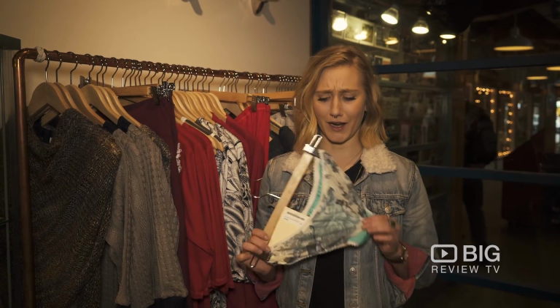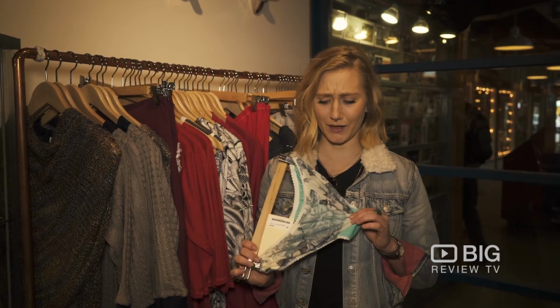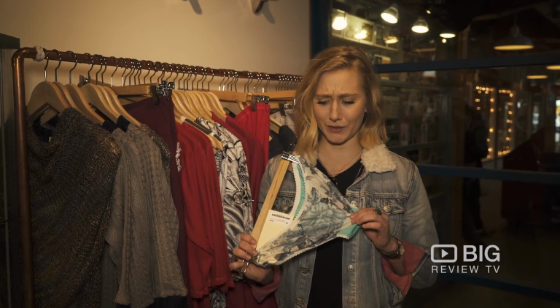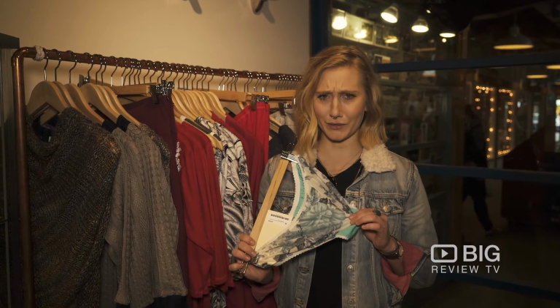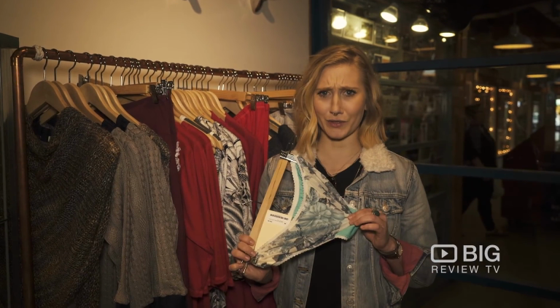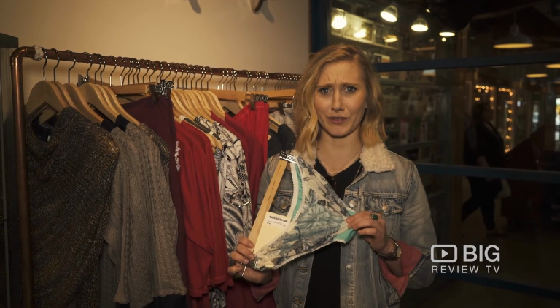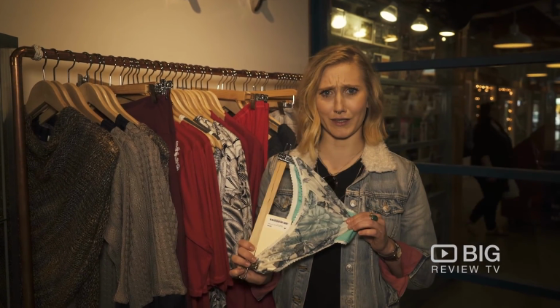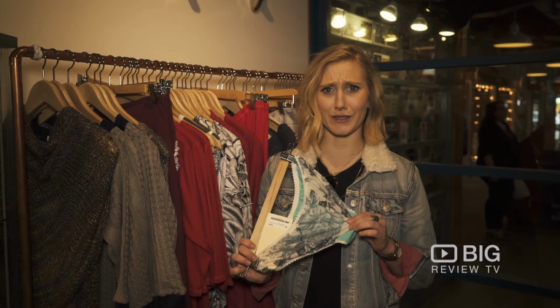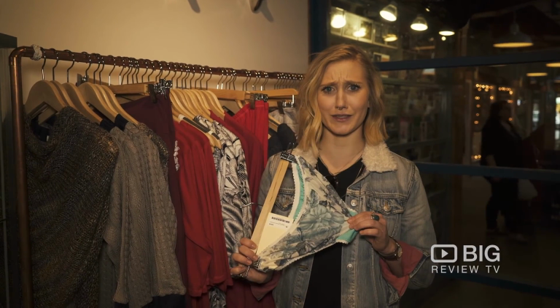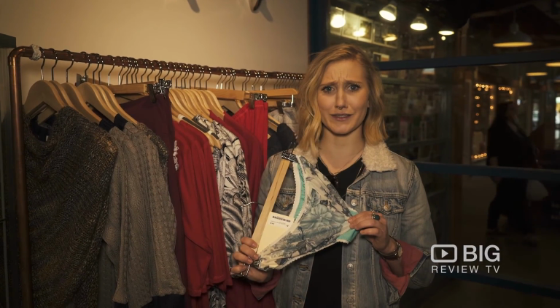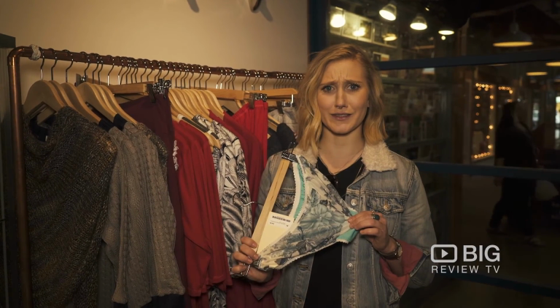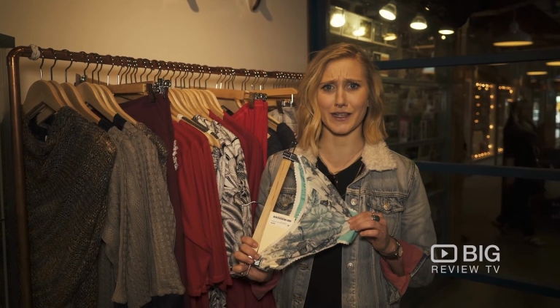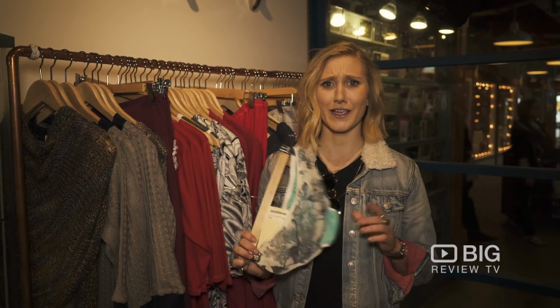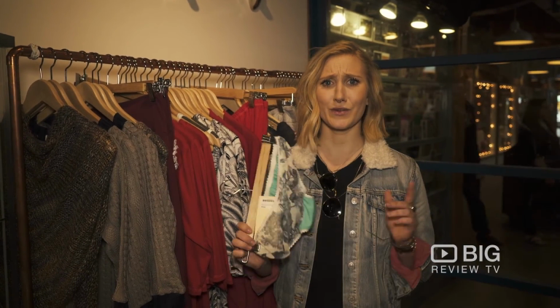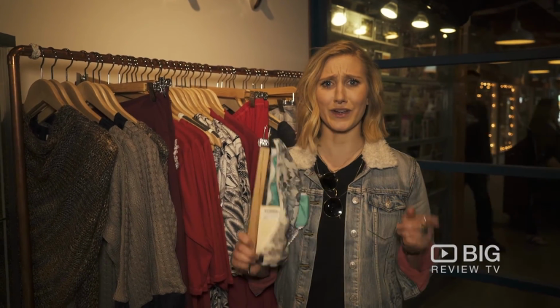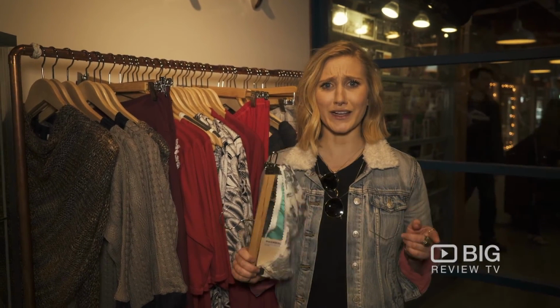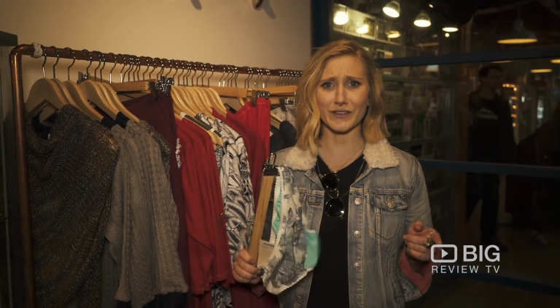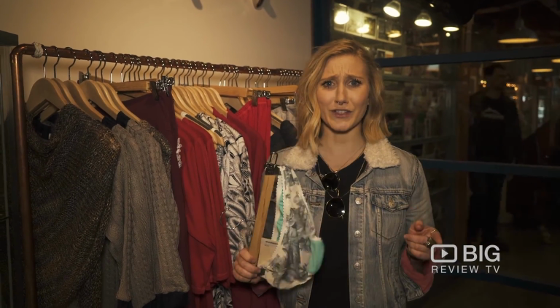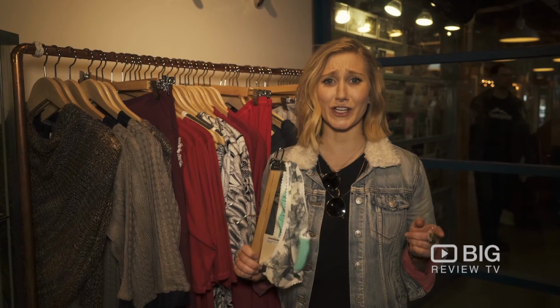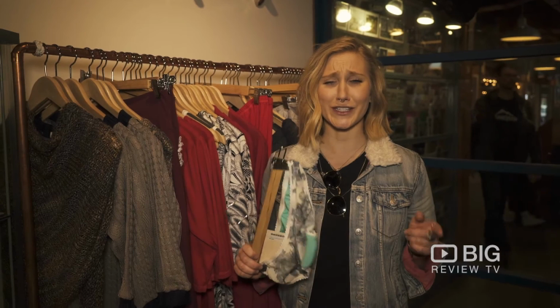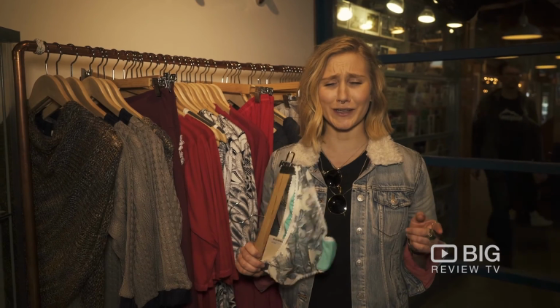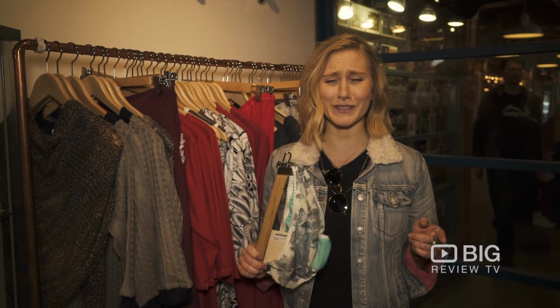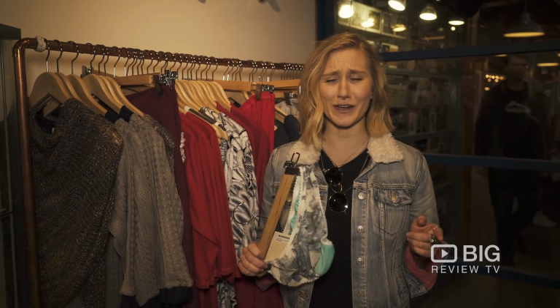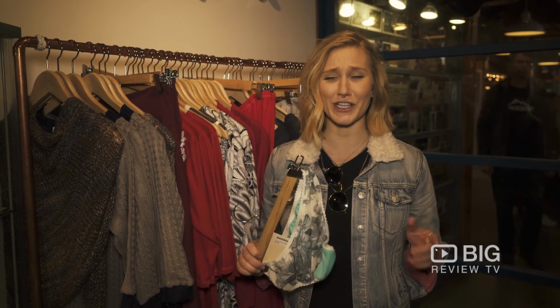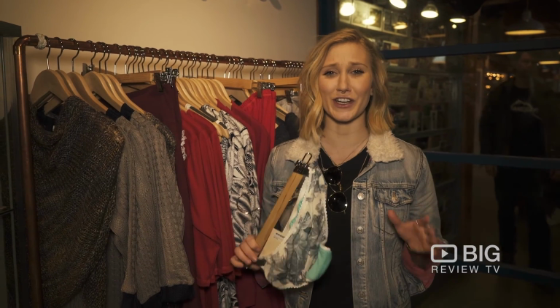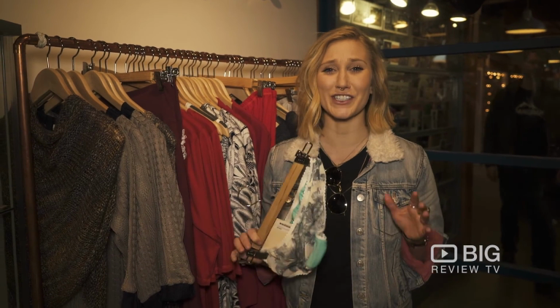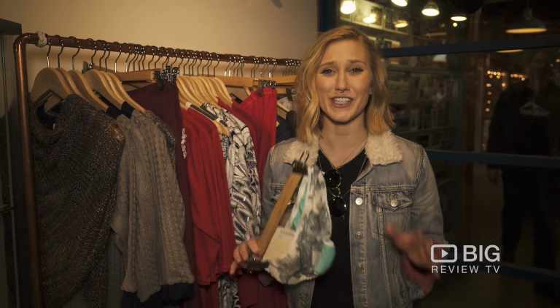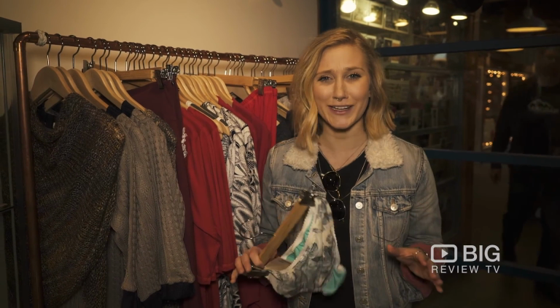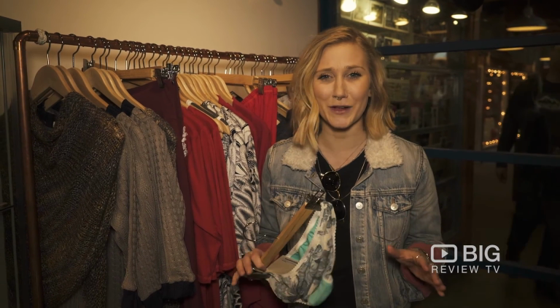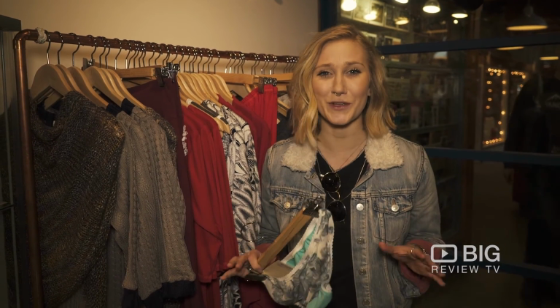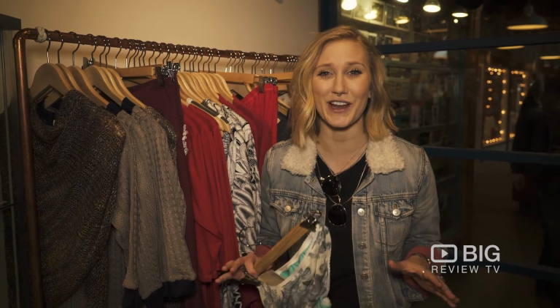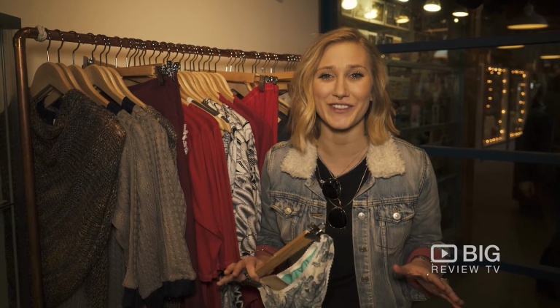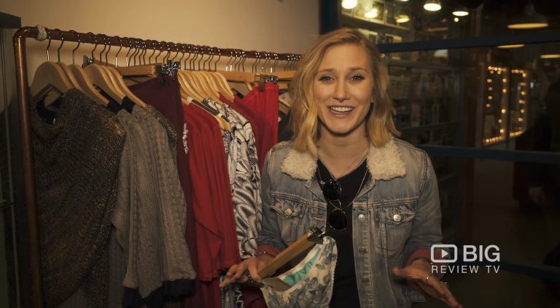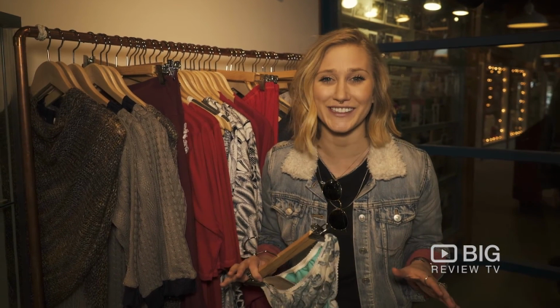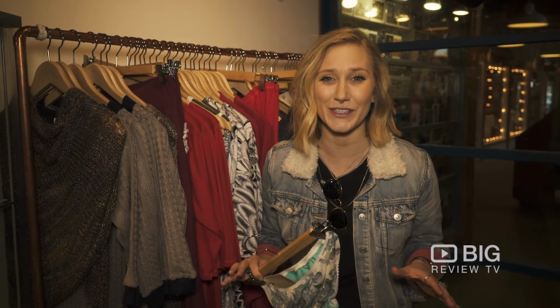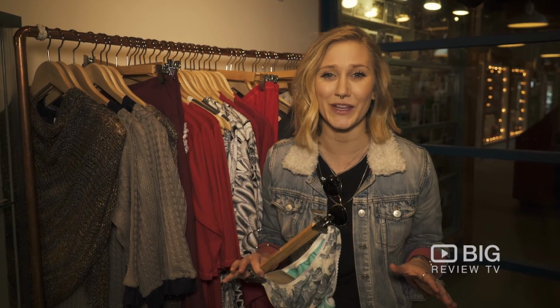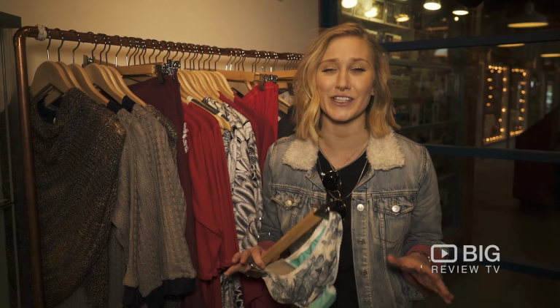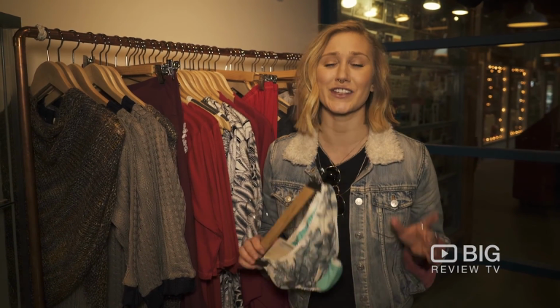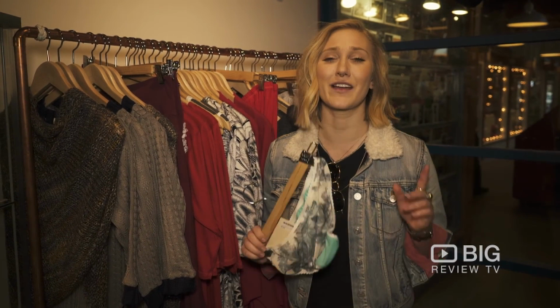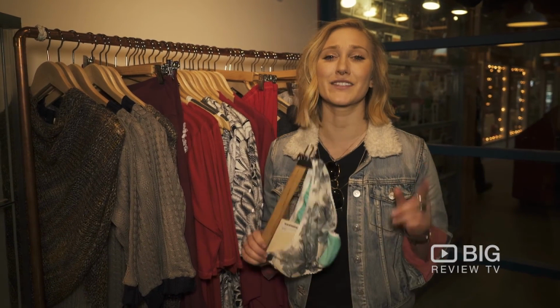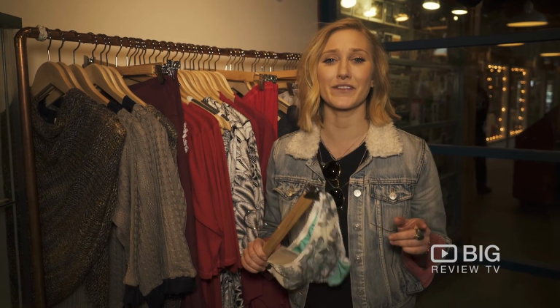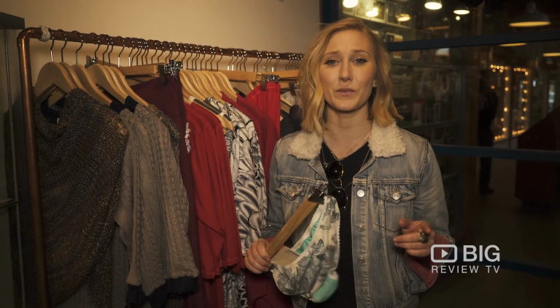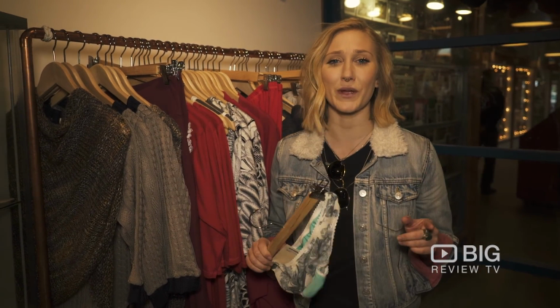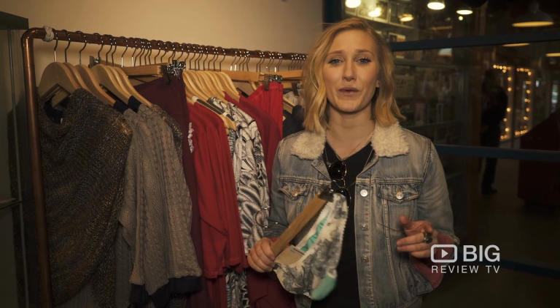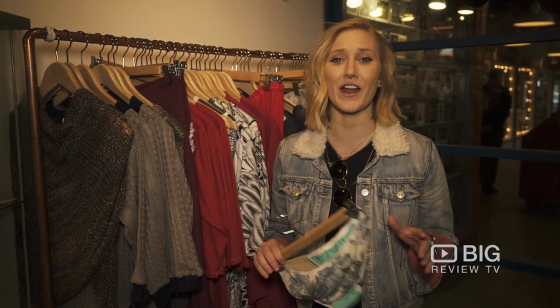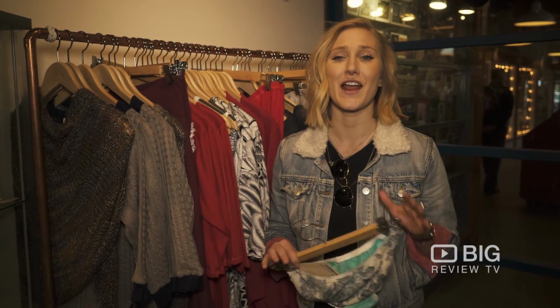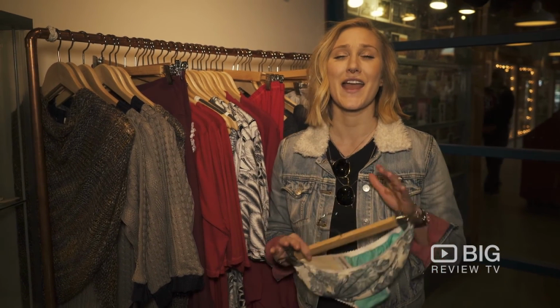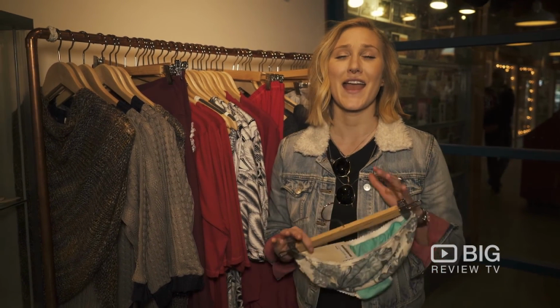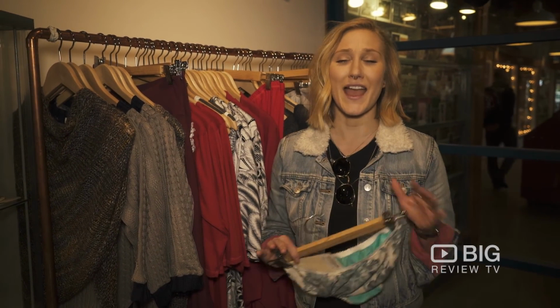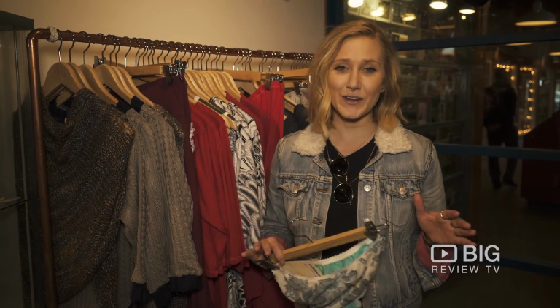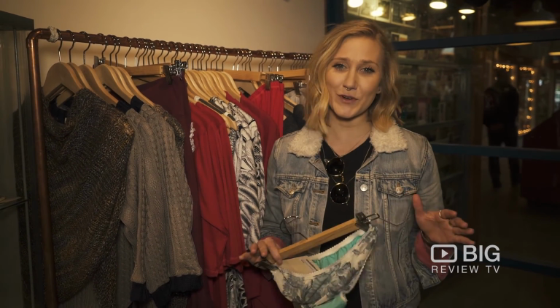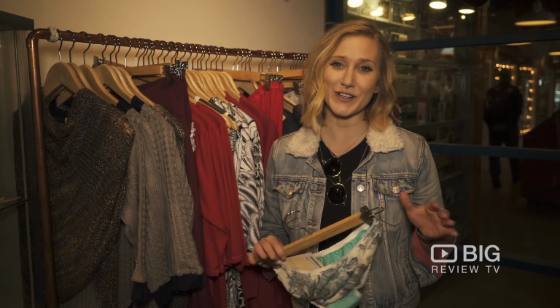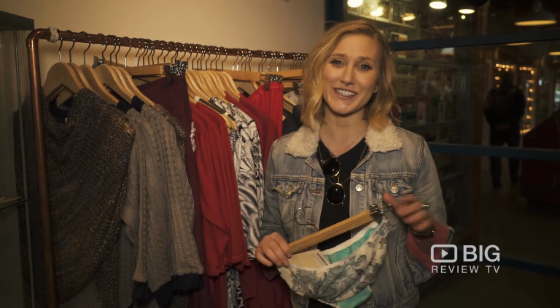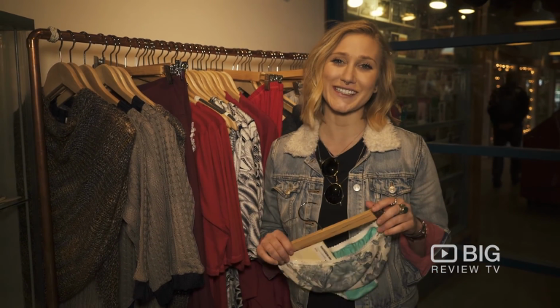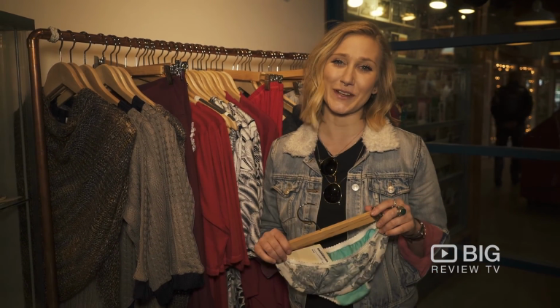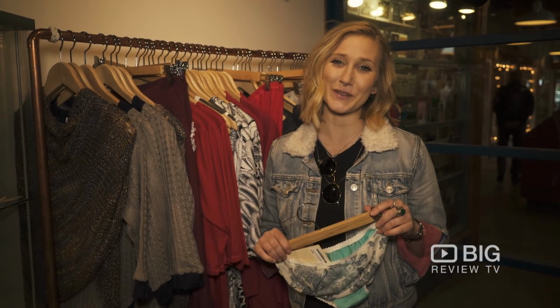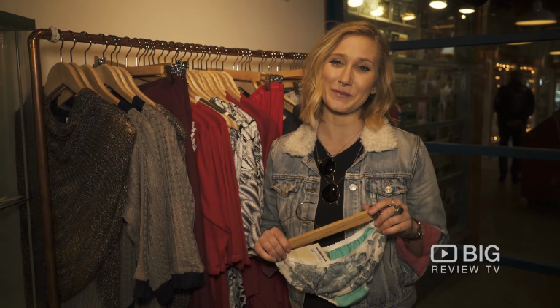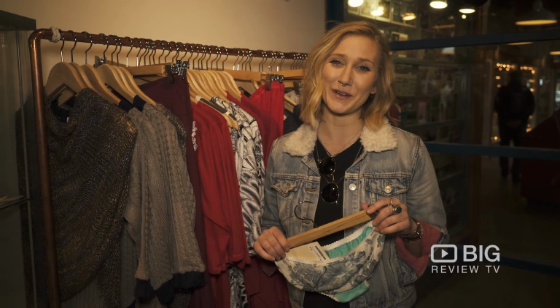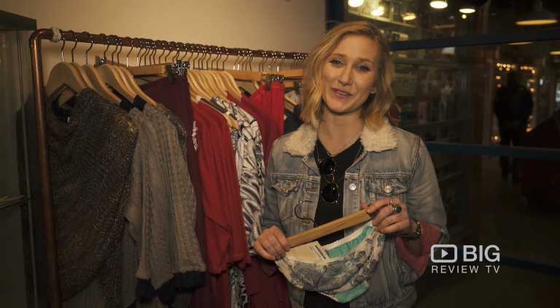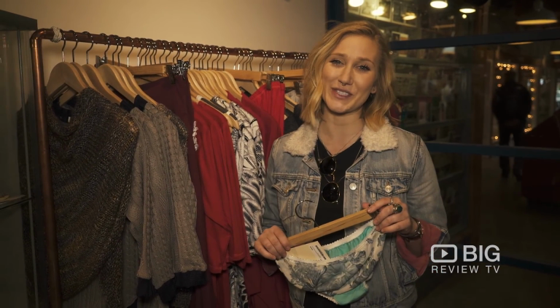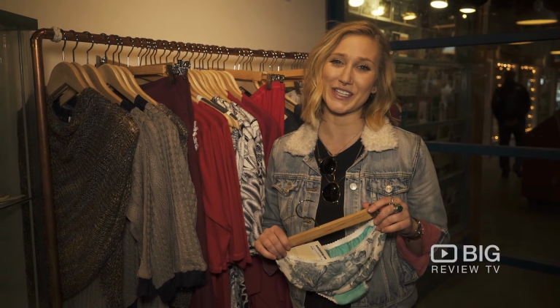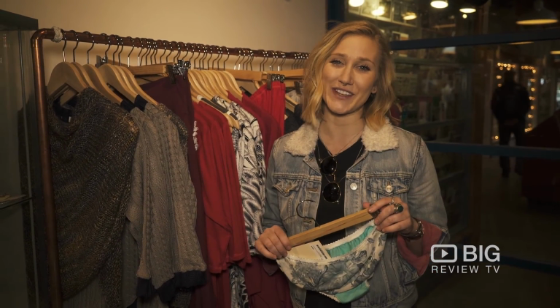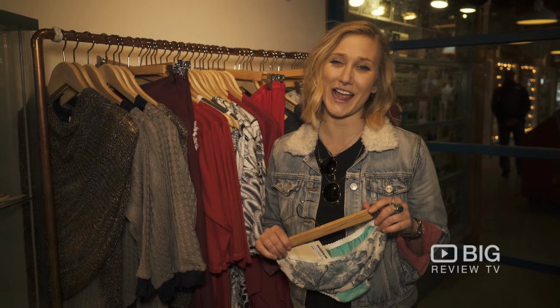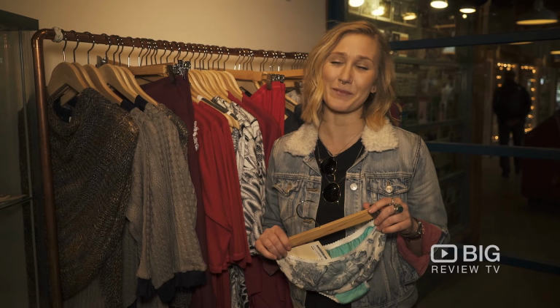How cute are these? You guys have got to come down here and check out the Grendel Island location of Devil May Wear. And of course, download the Big Review TV app. We'll see you down here.